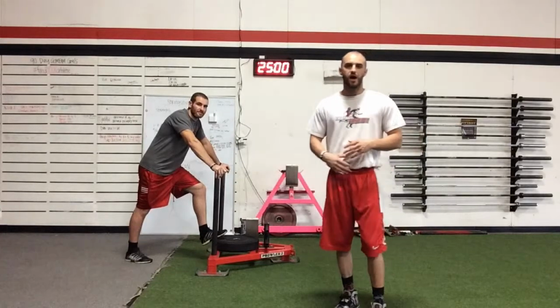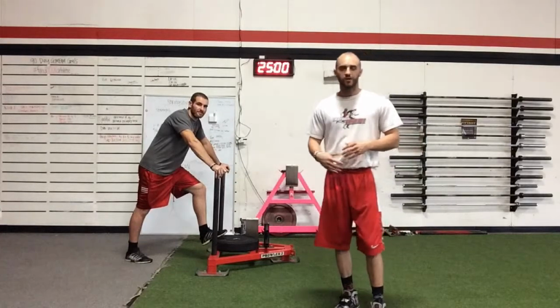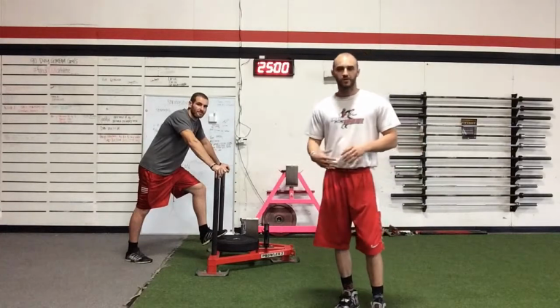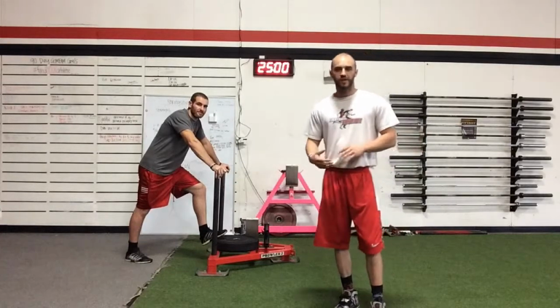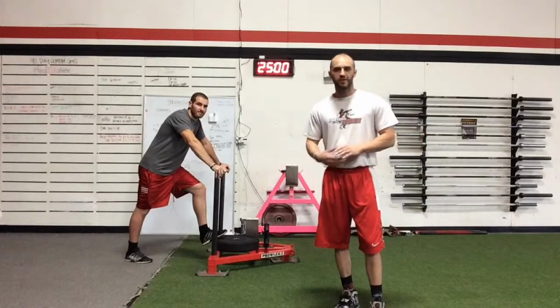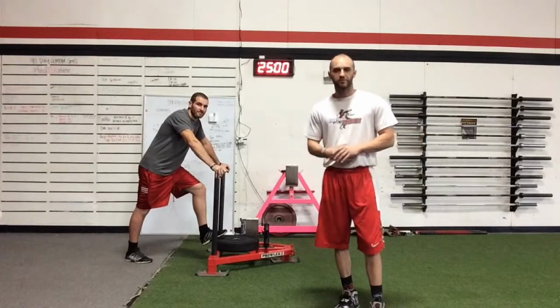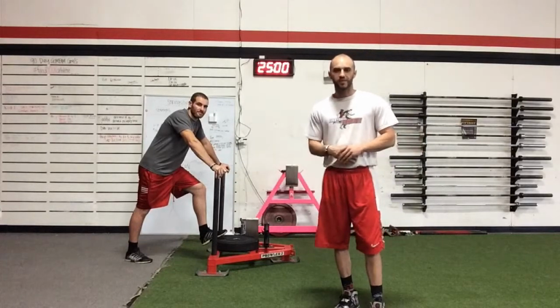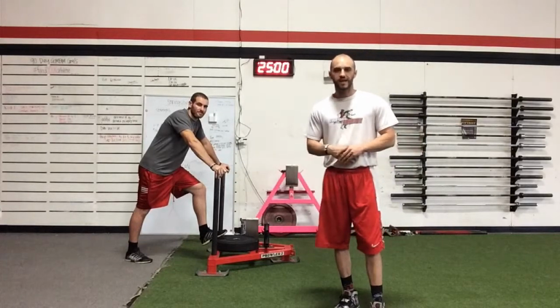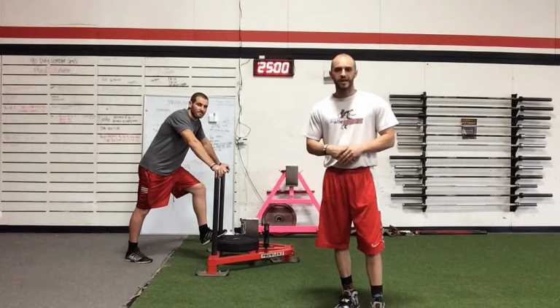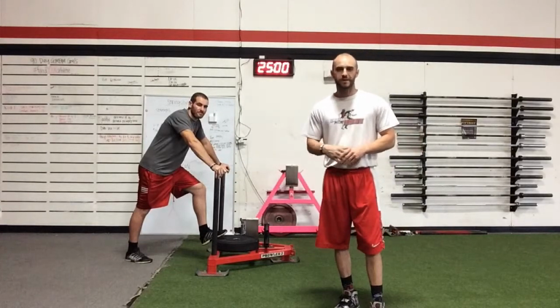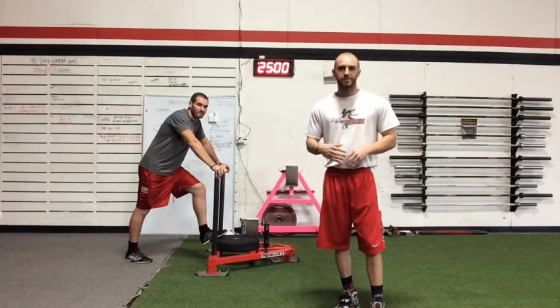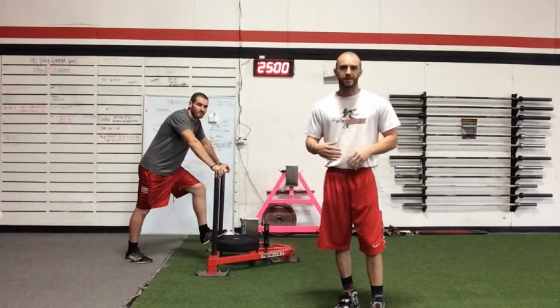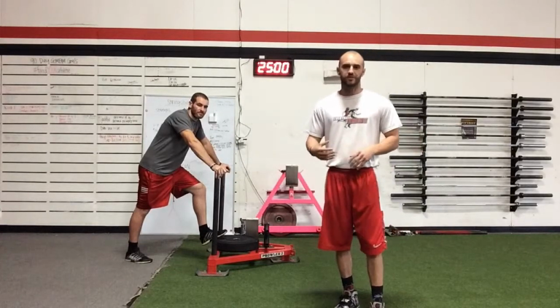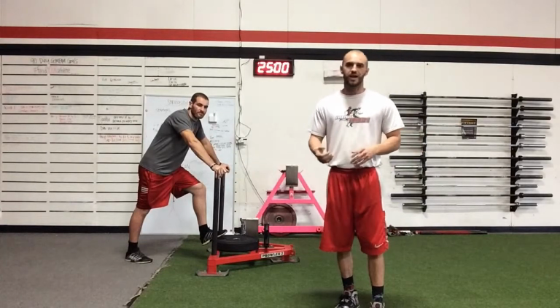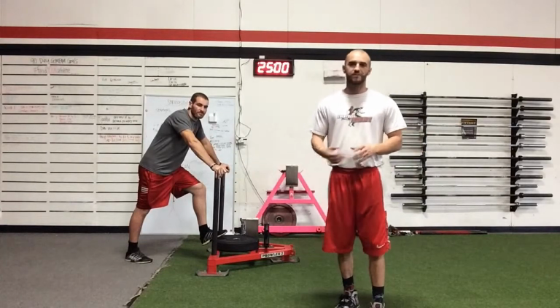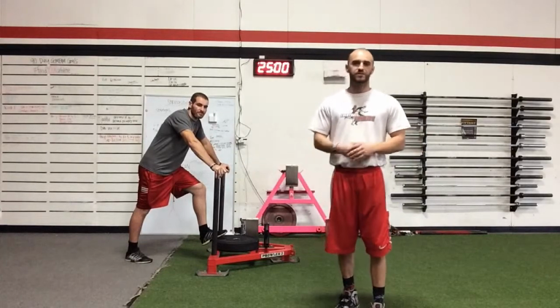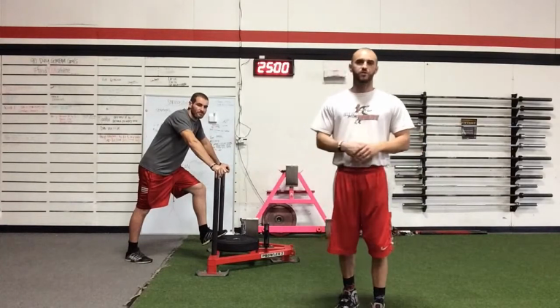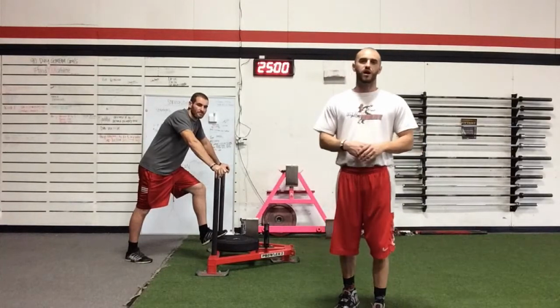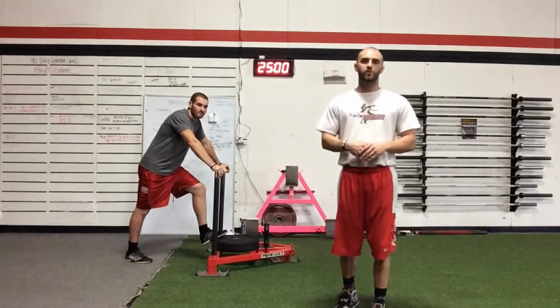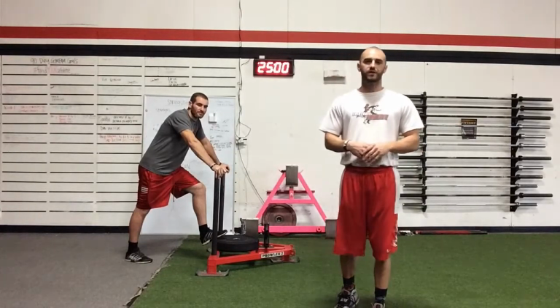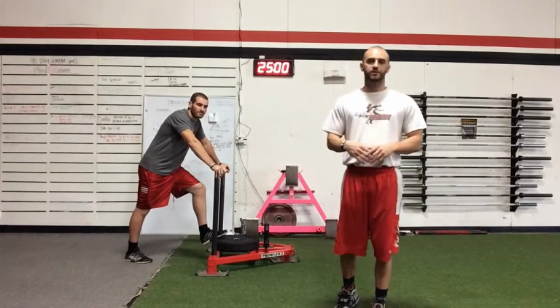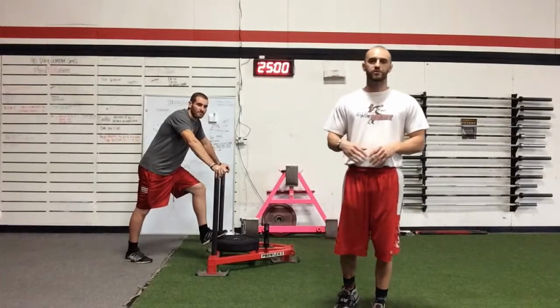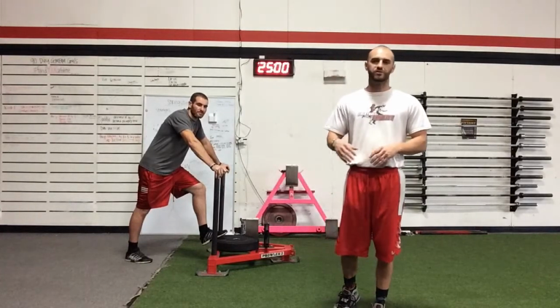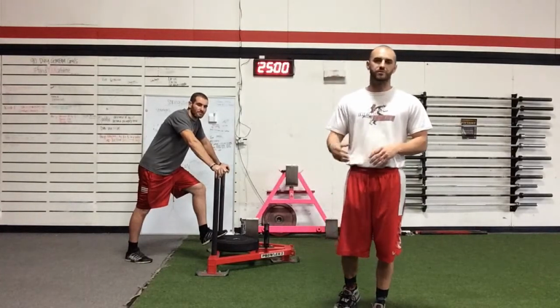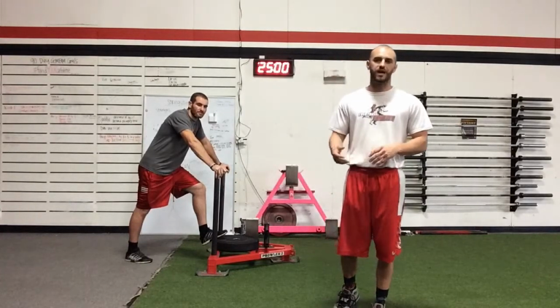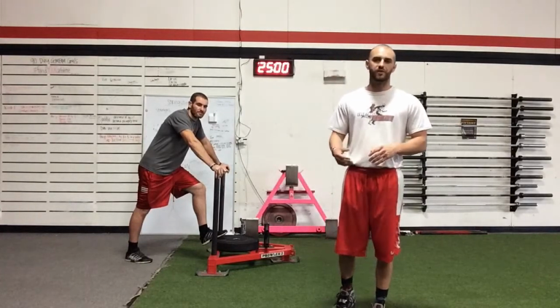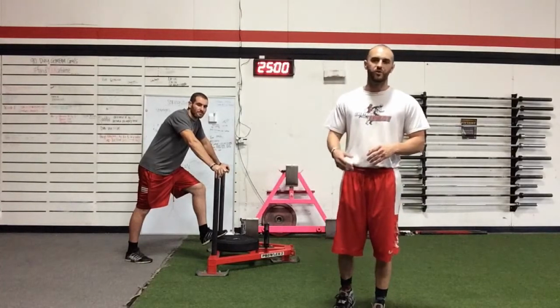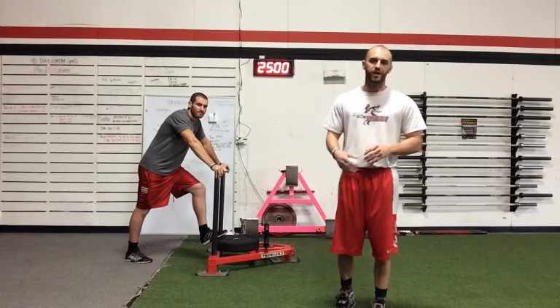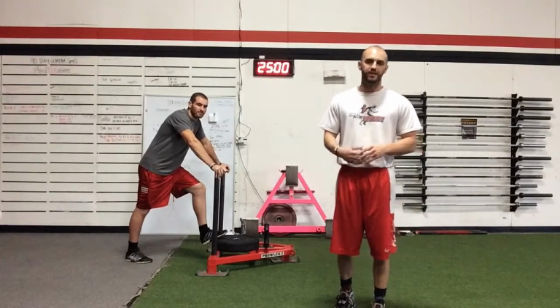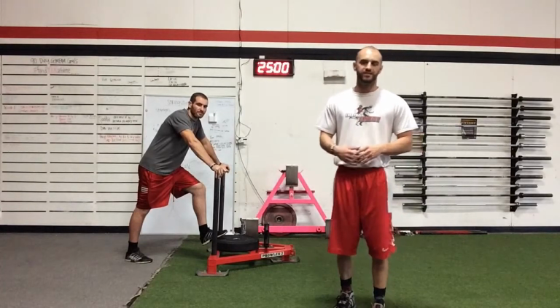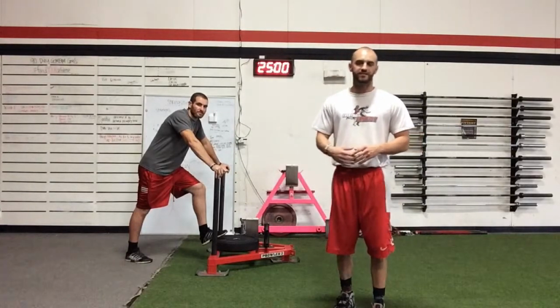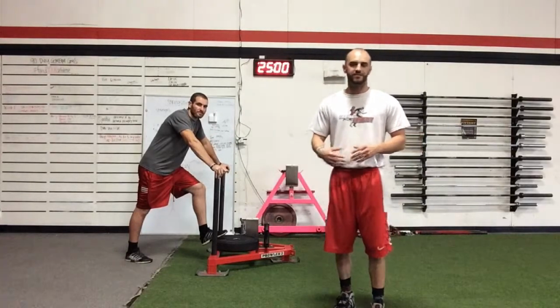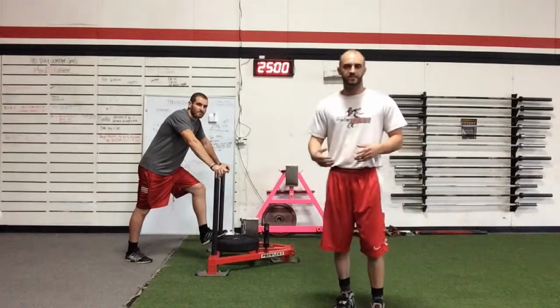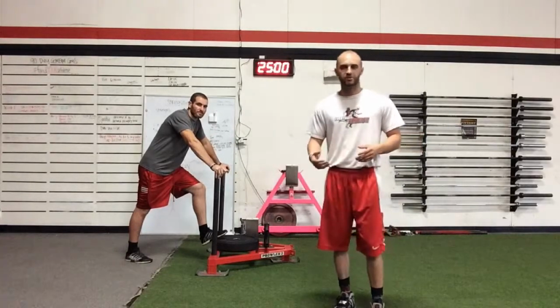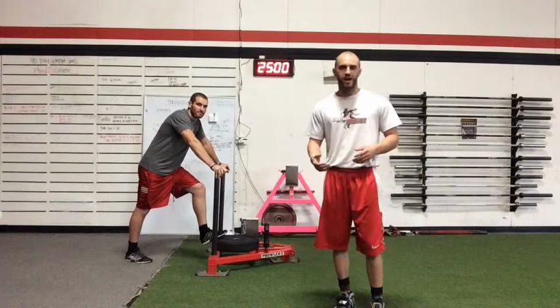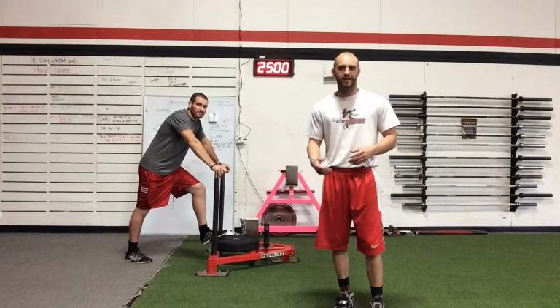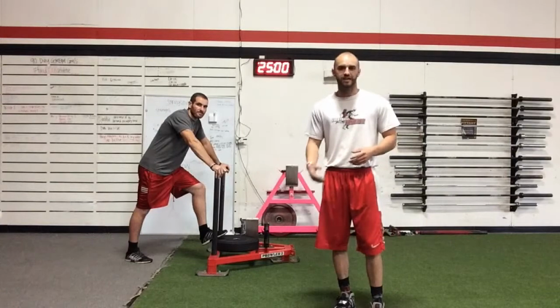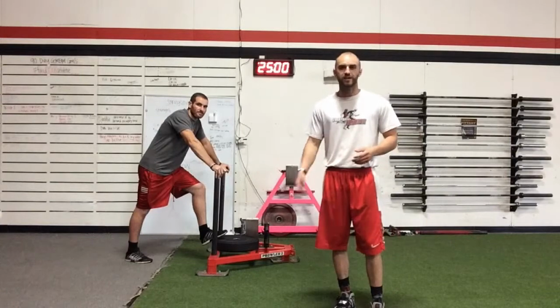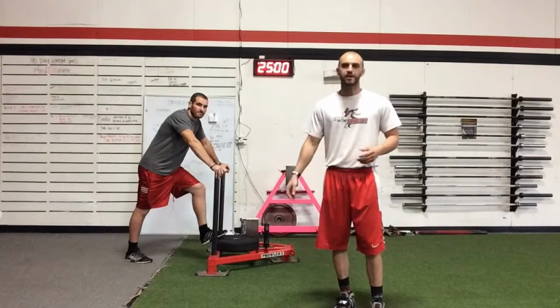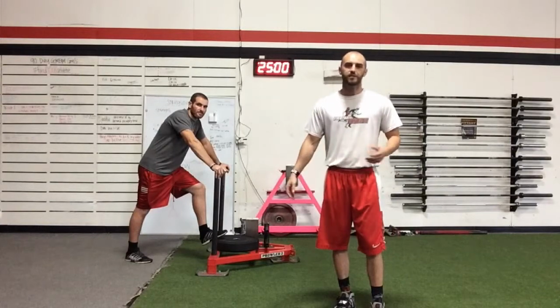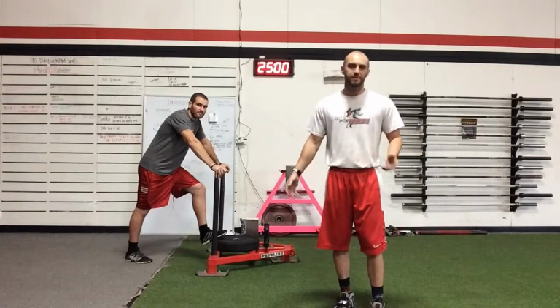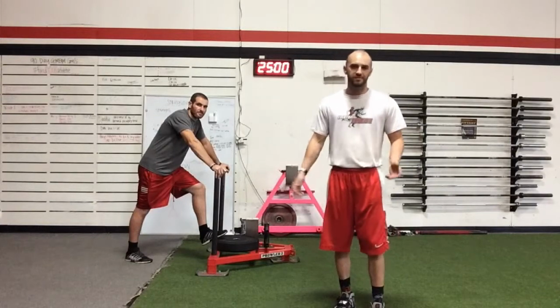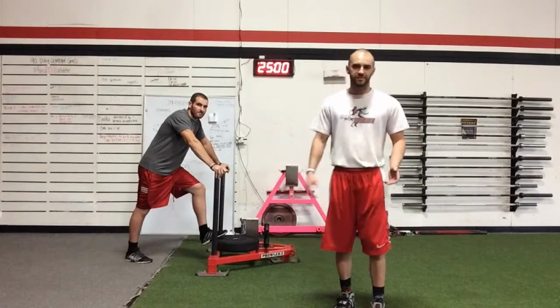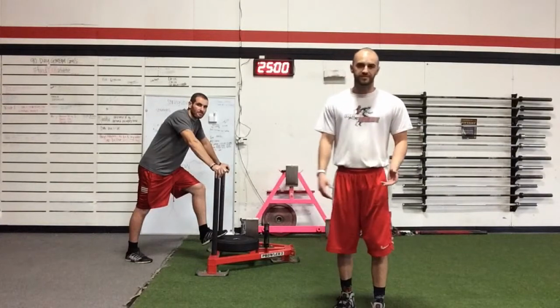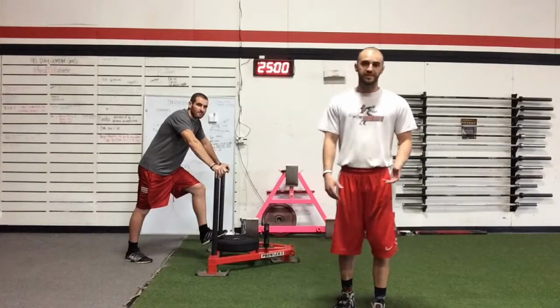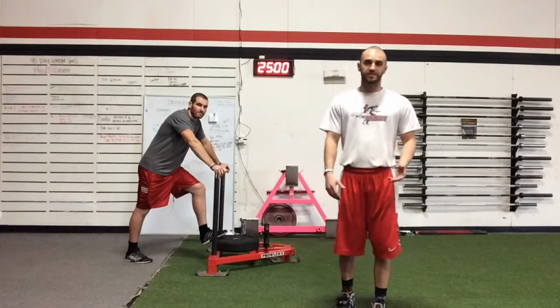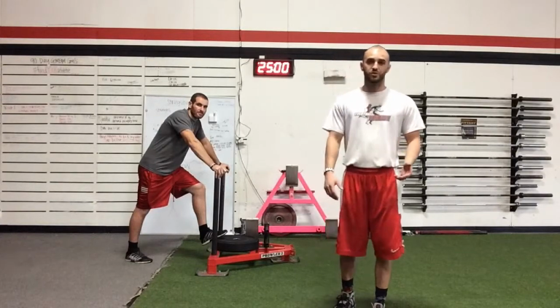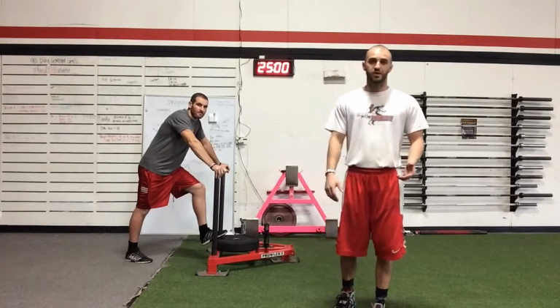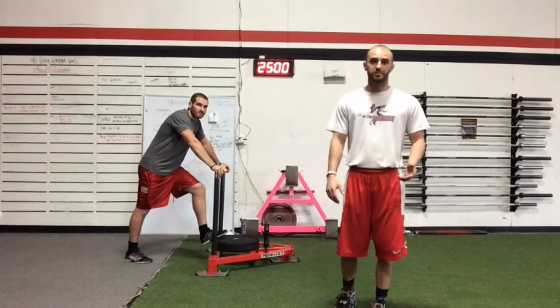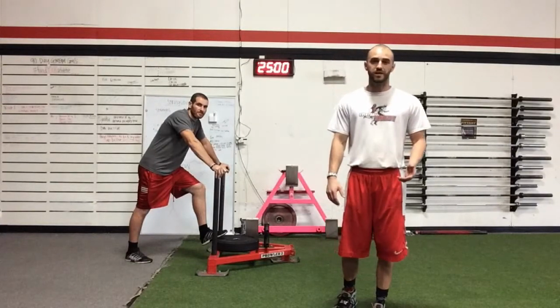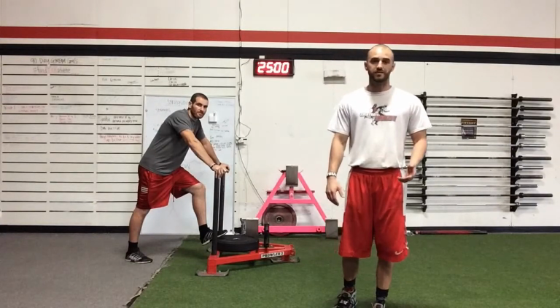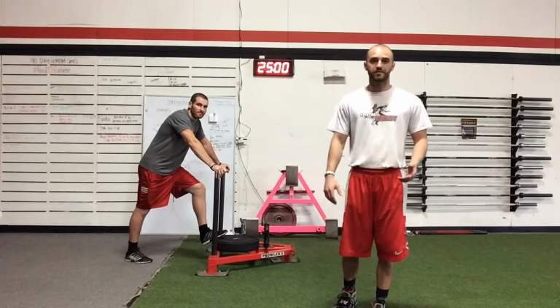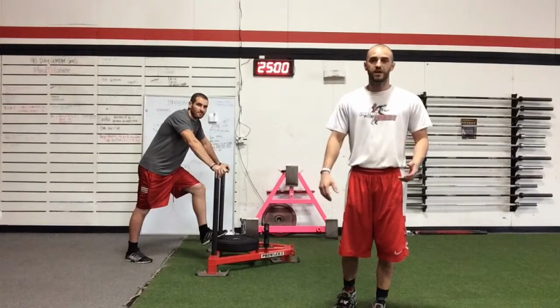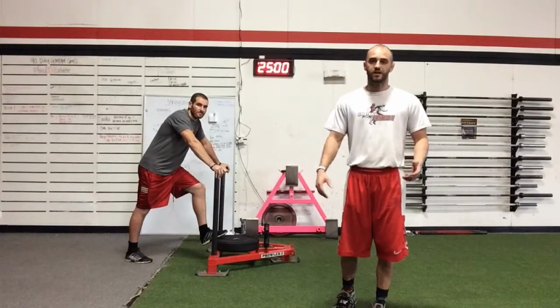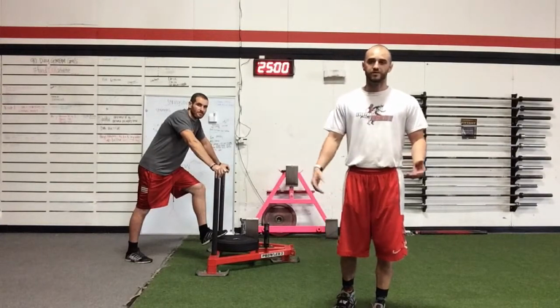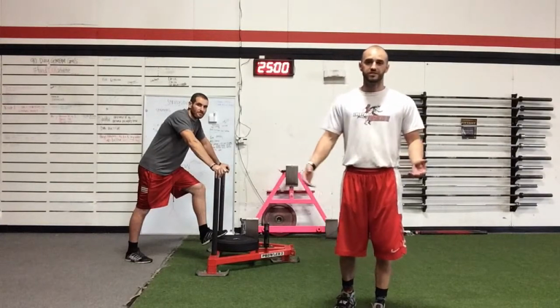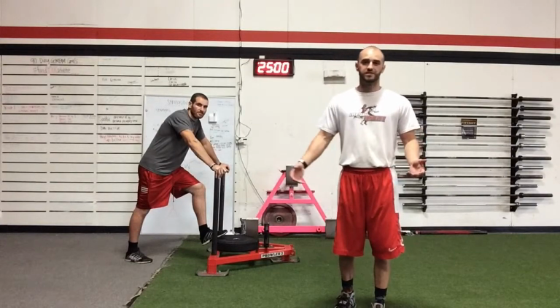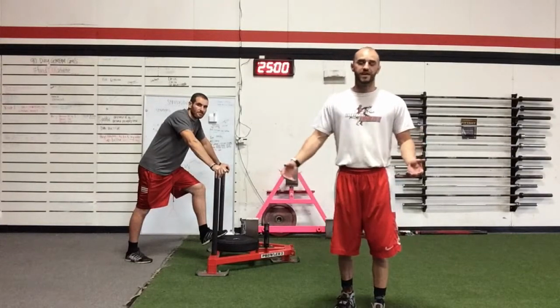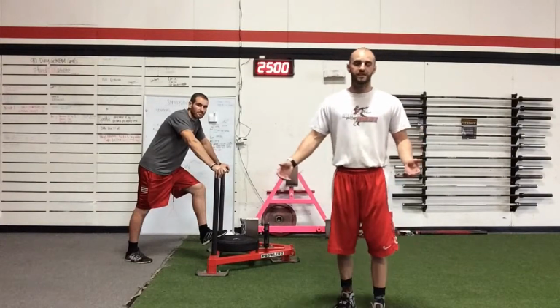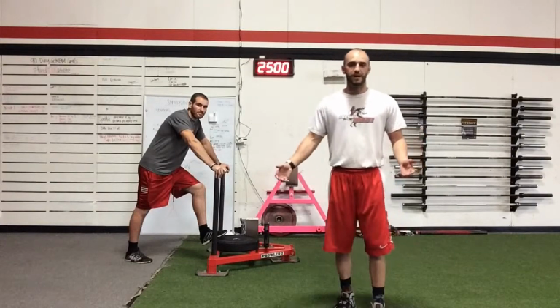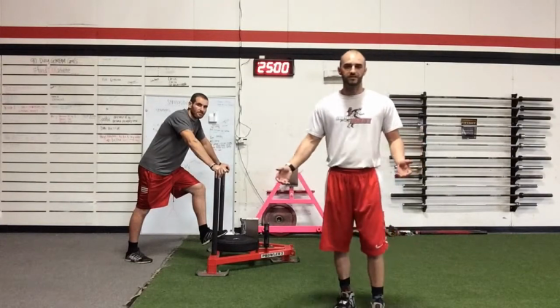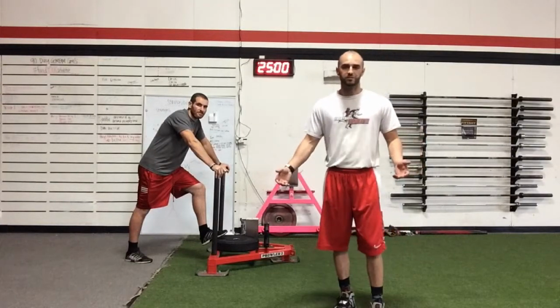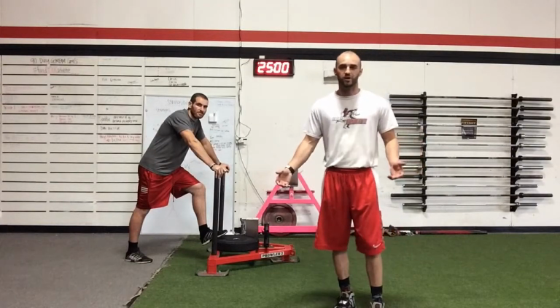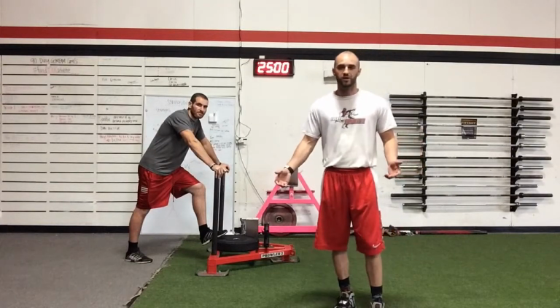On a recovery day, maybe after a heavy squat, we could do some lighter weight, consistent dragging — maybe 15 to 20 minutes of just a steady pace walk.